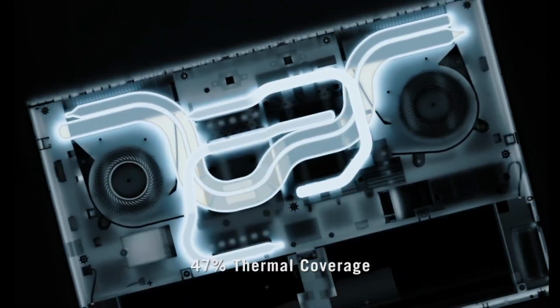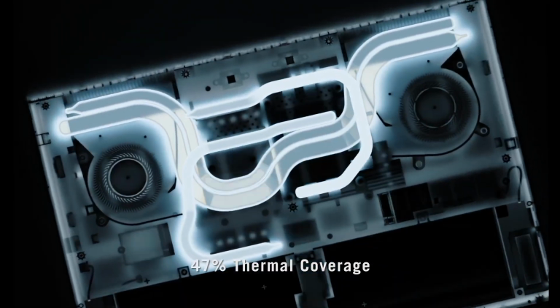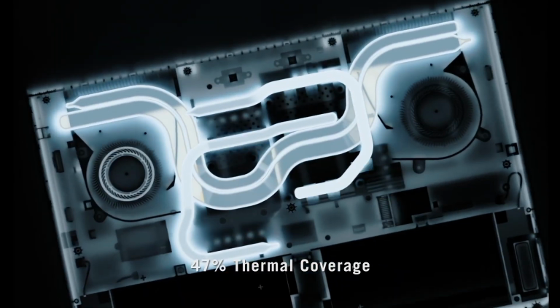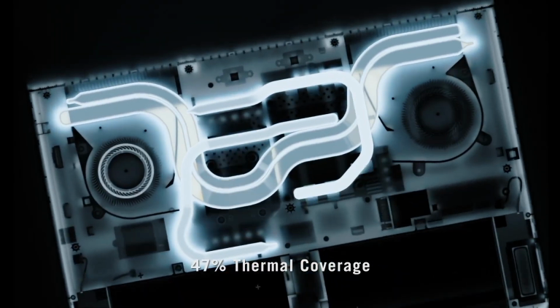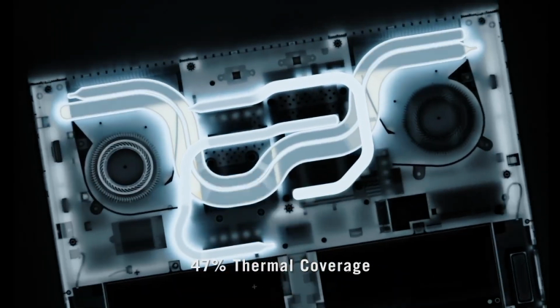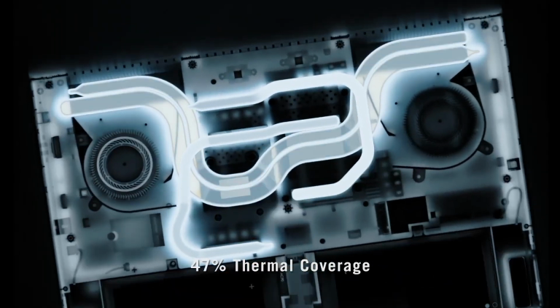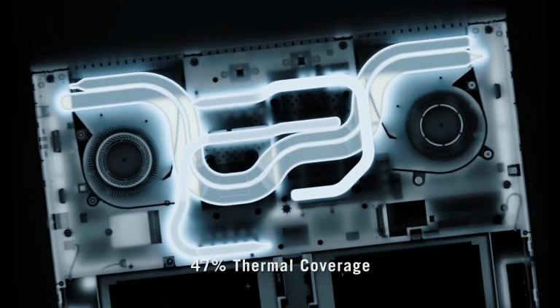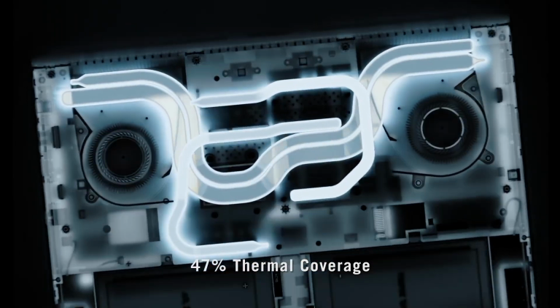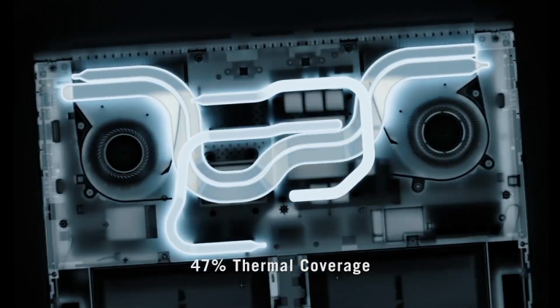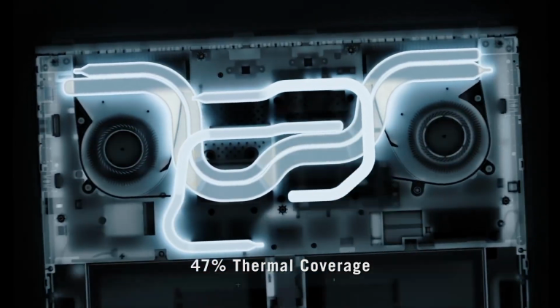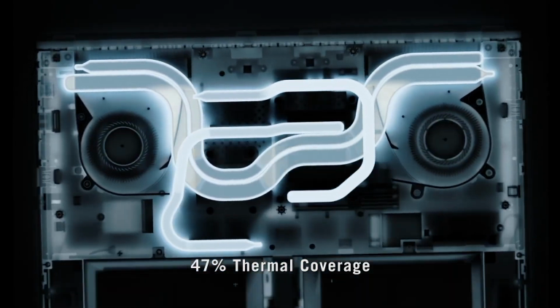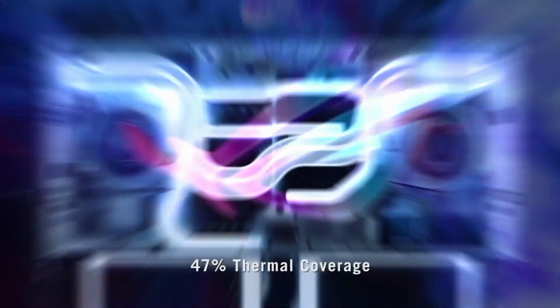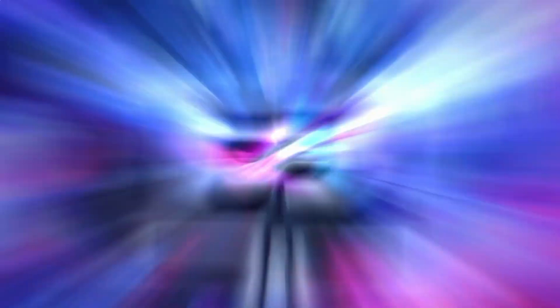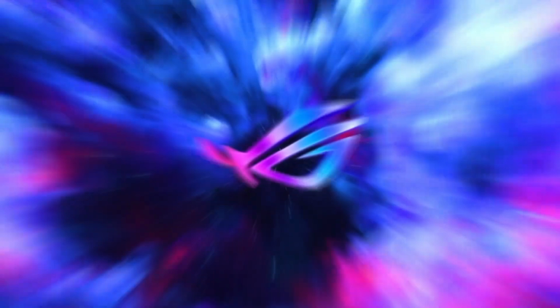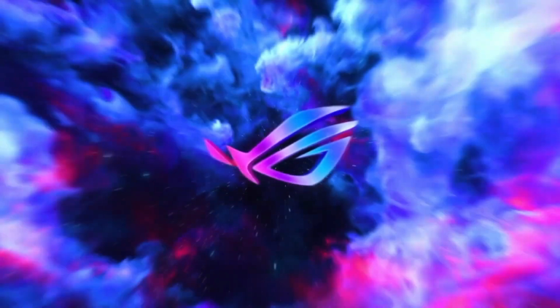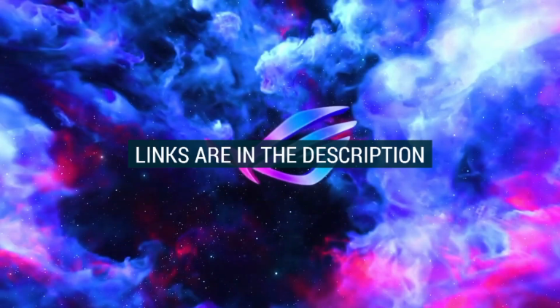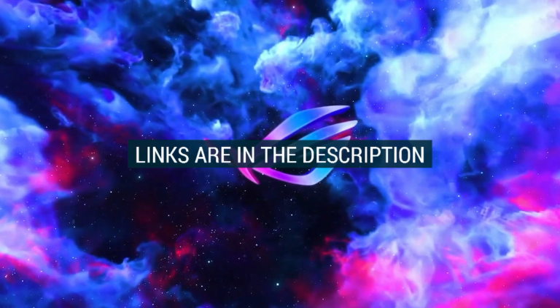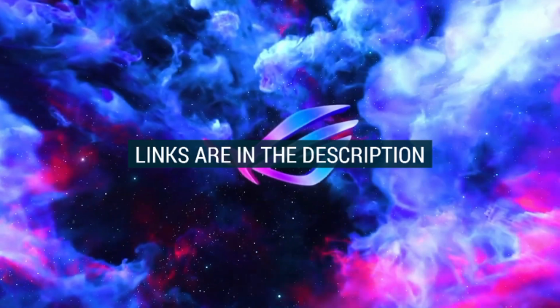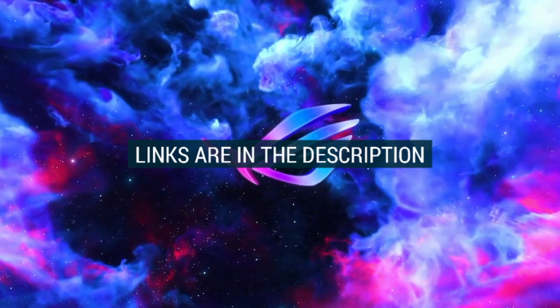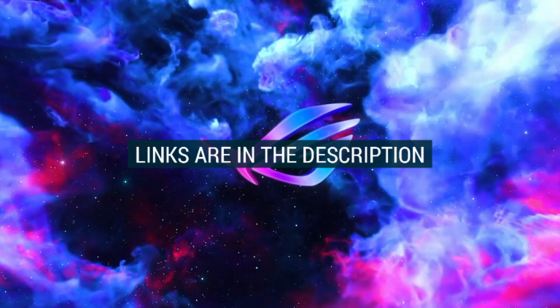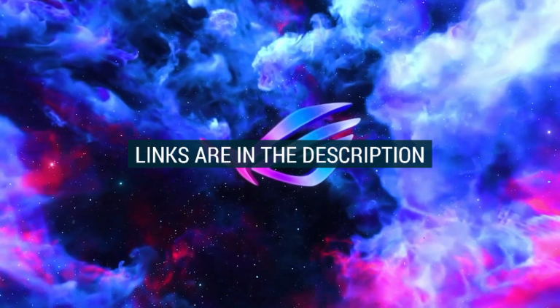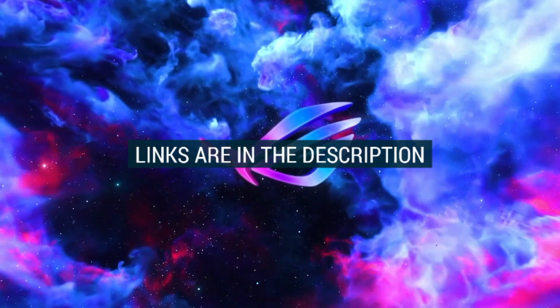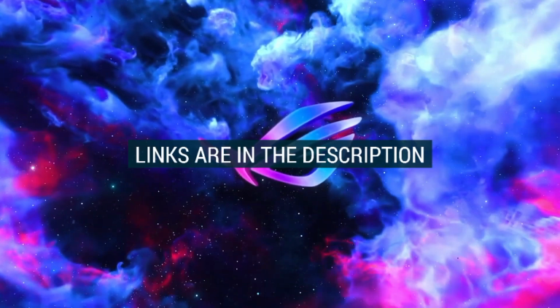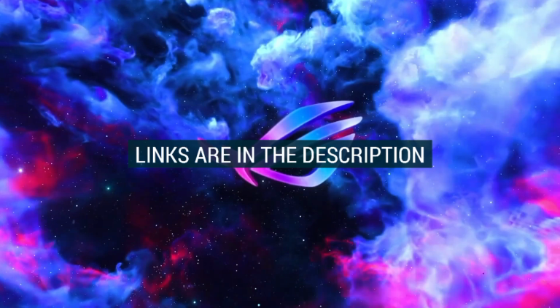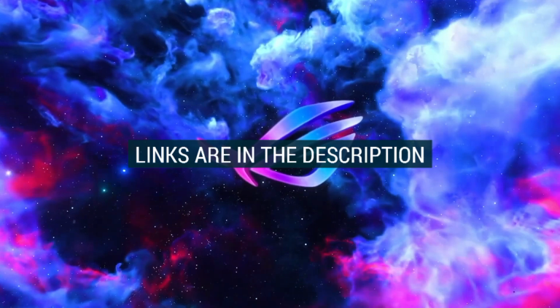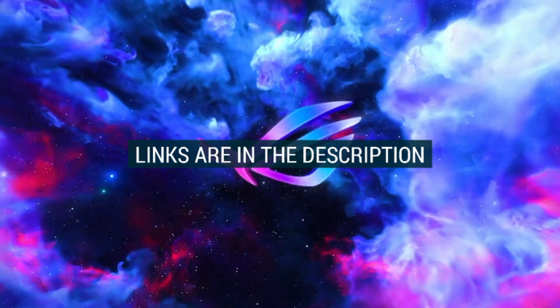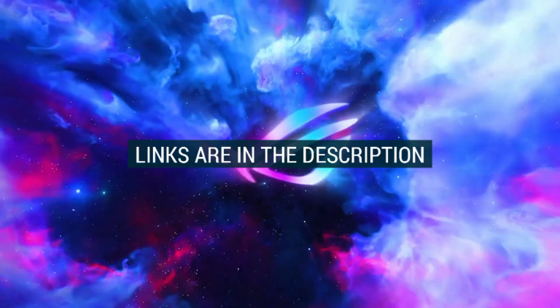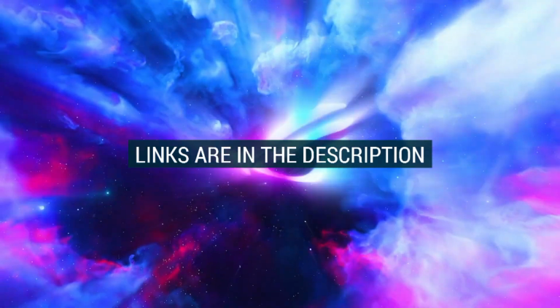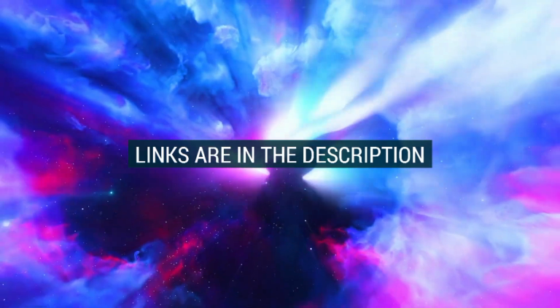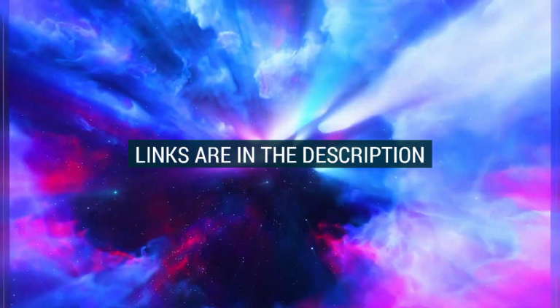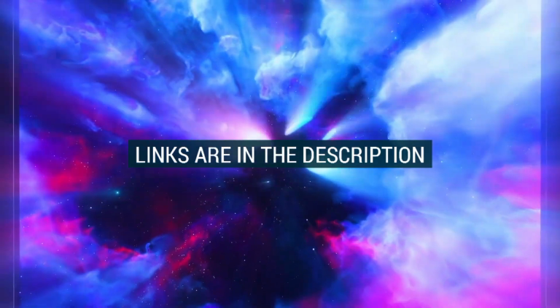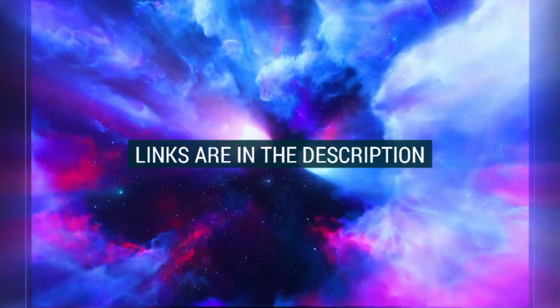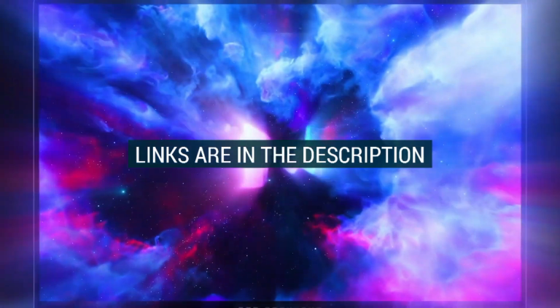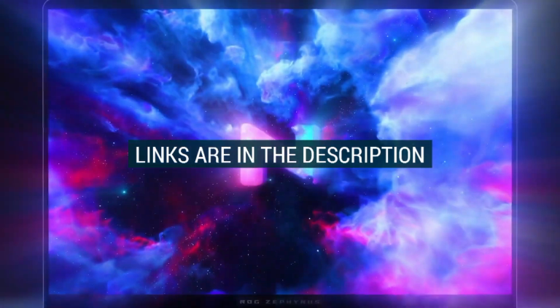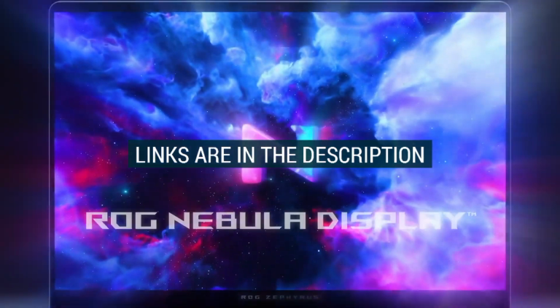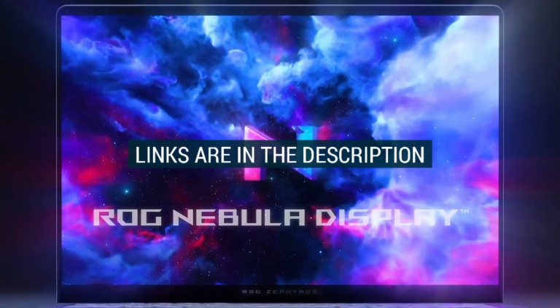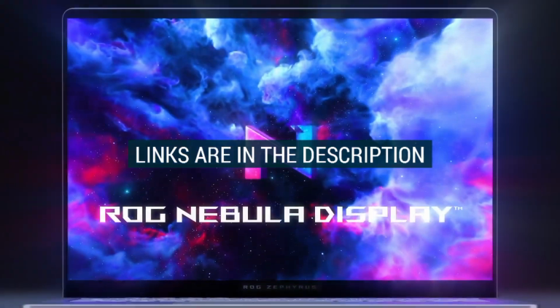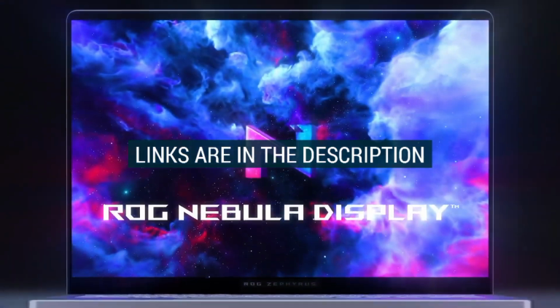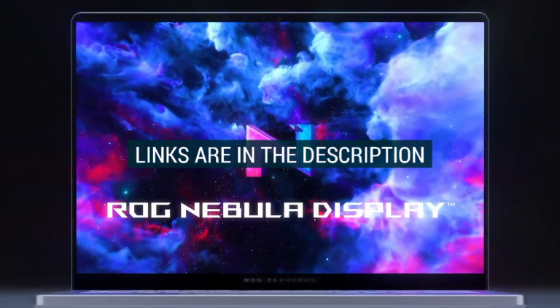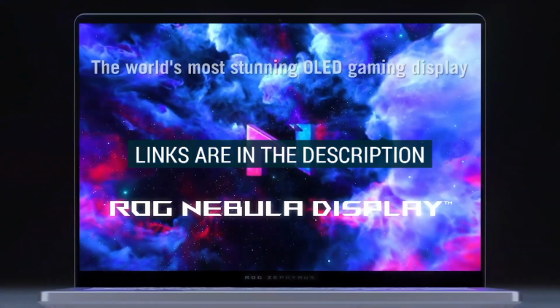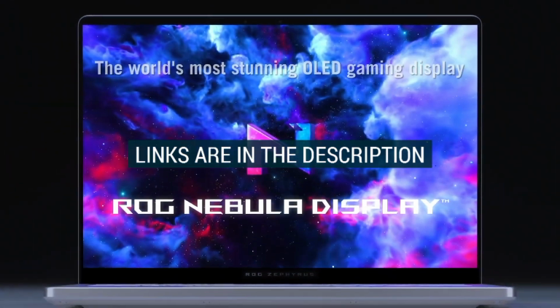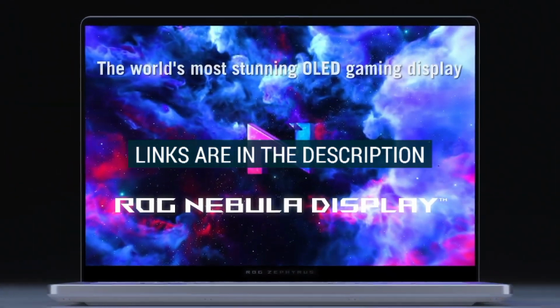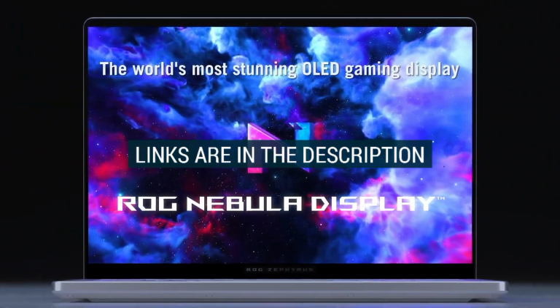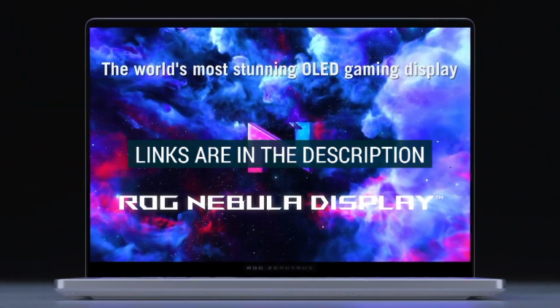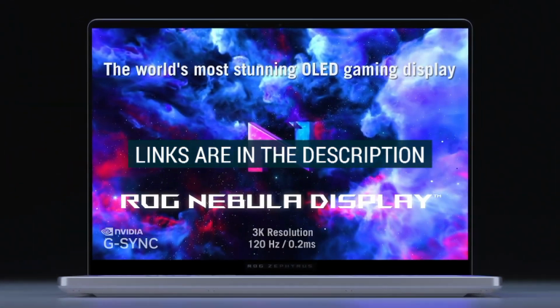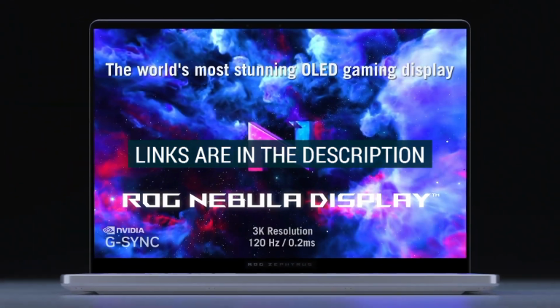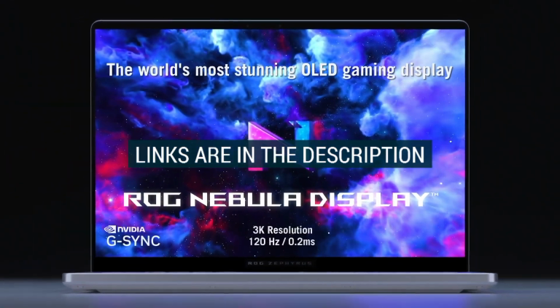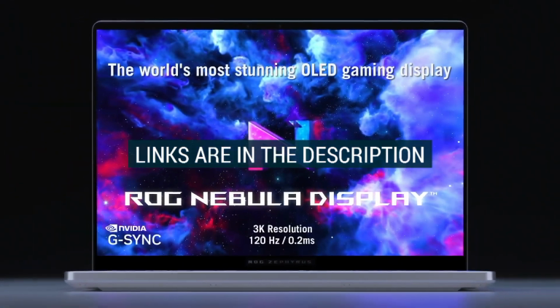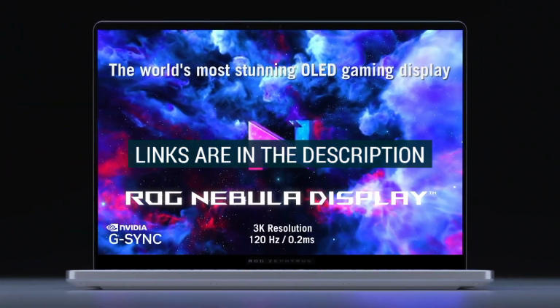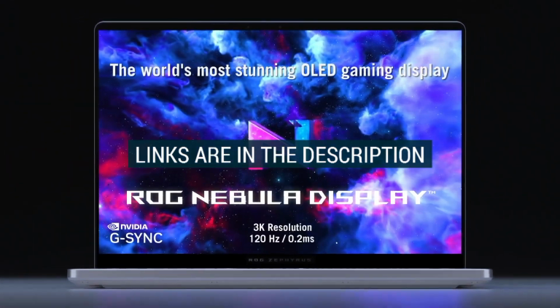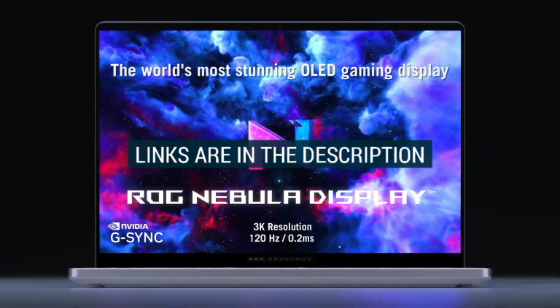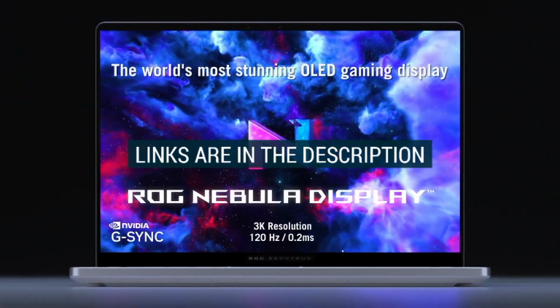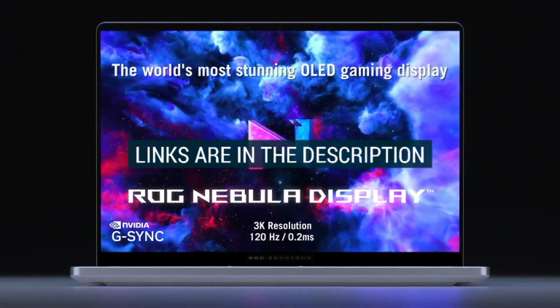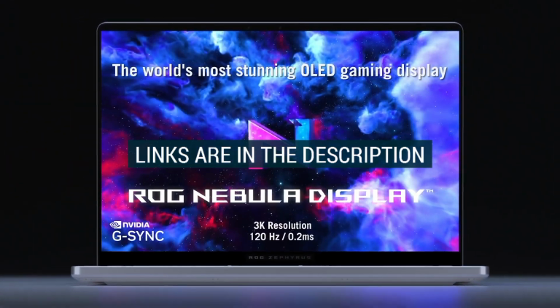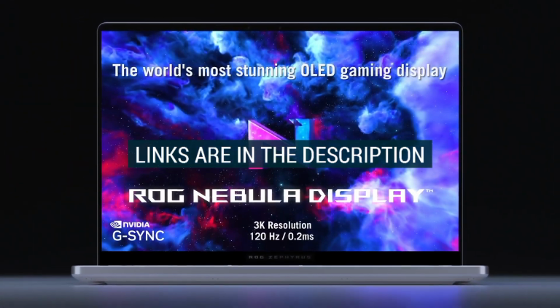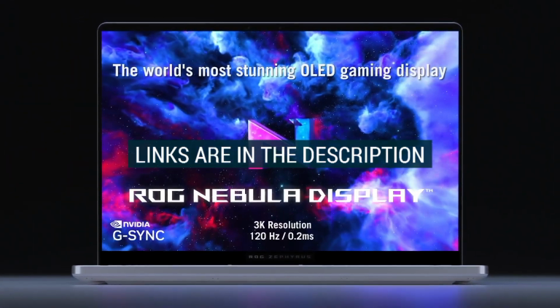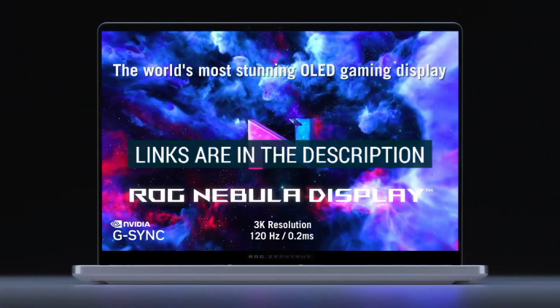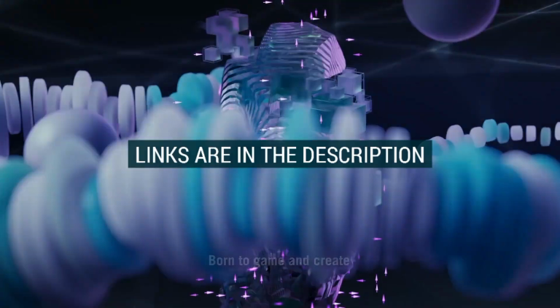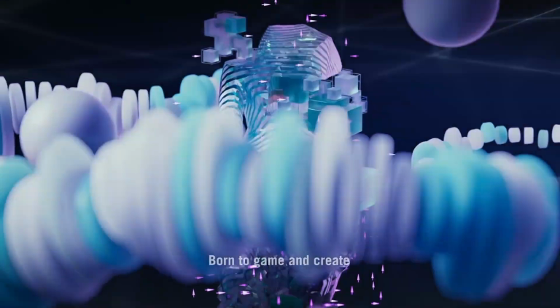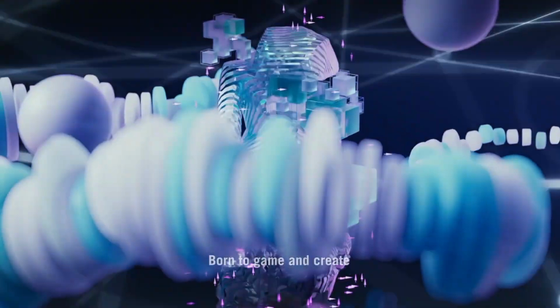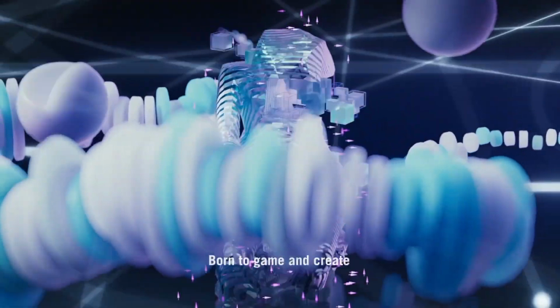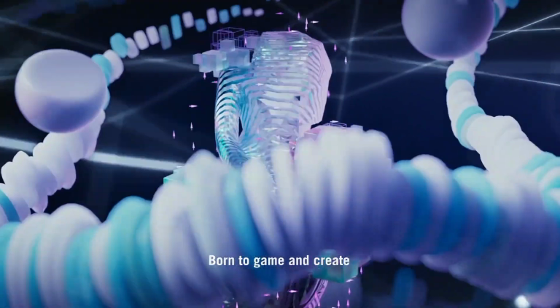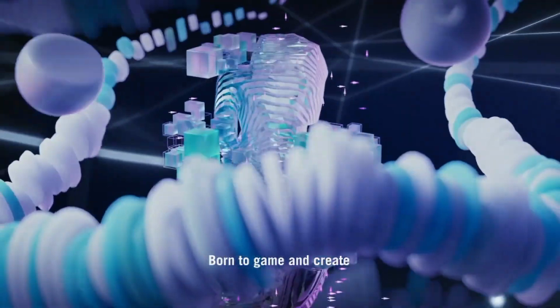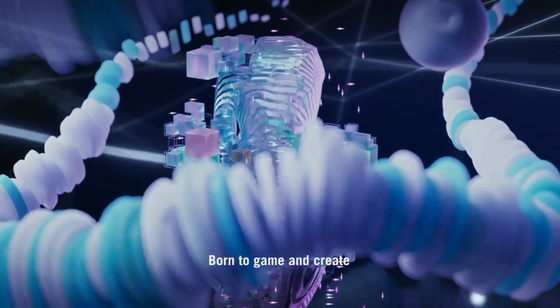Also remember, all the links to buy these laptops are in the description below, so be sure to check them out if you're planning to grab one of these beast machines.